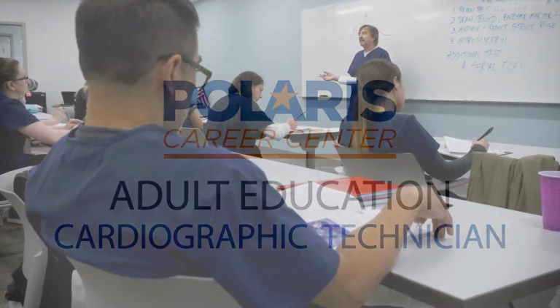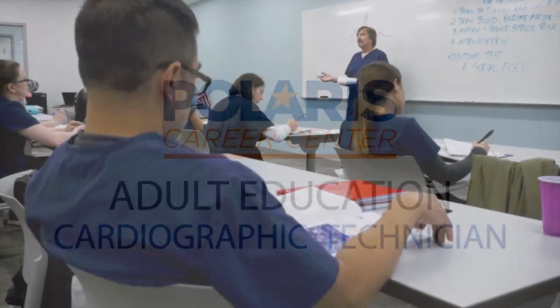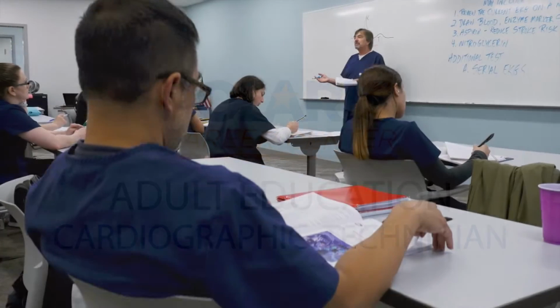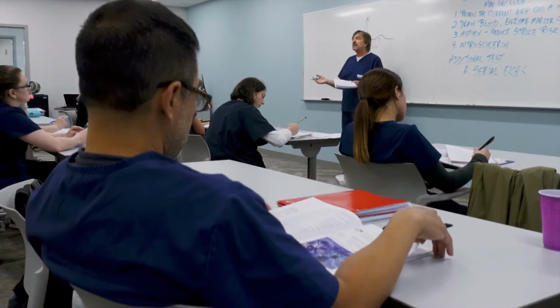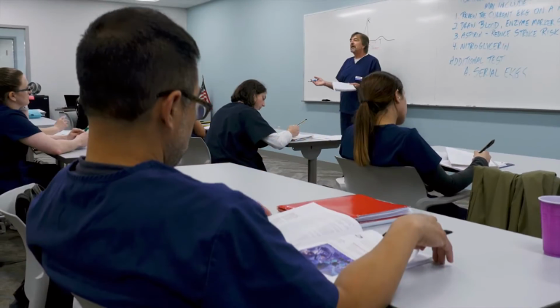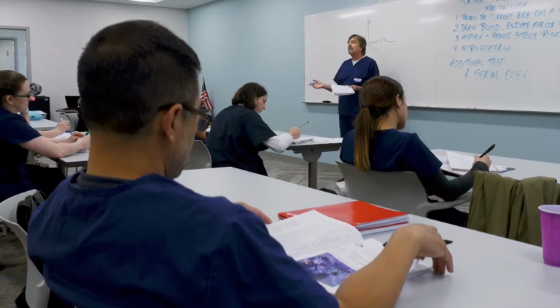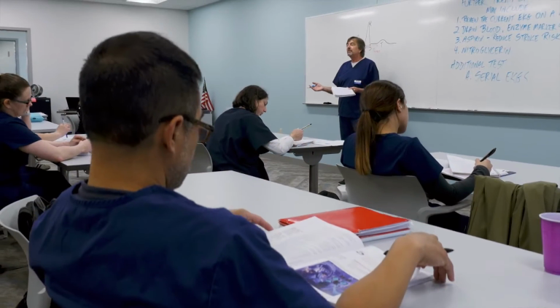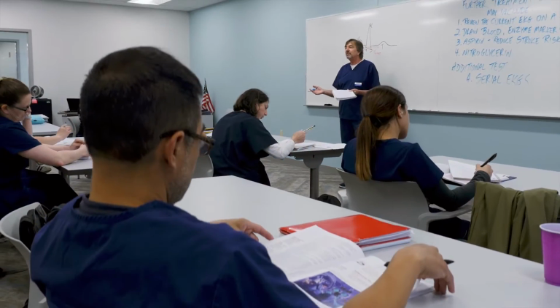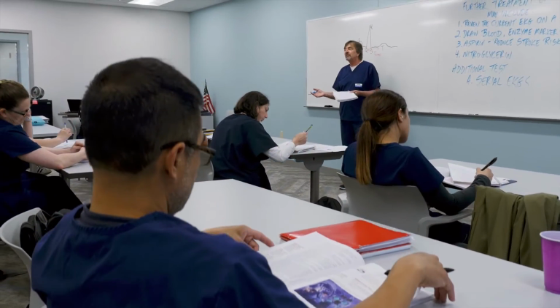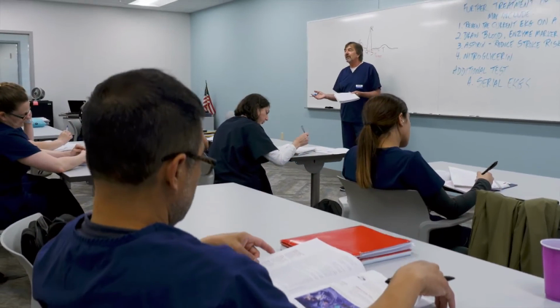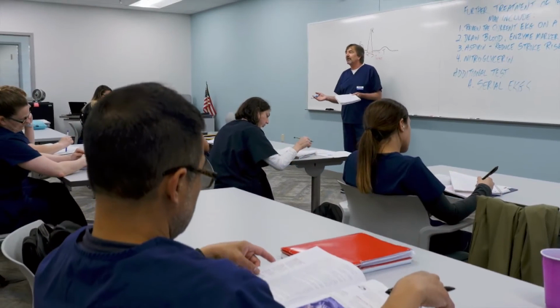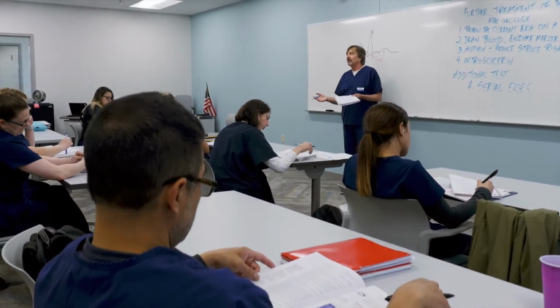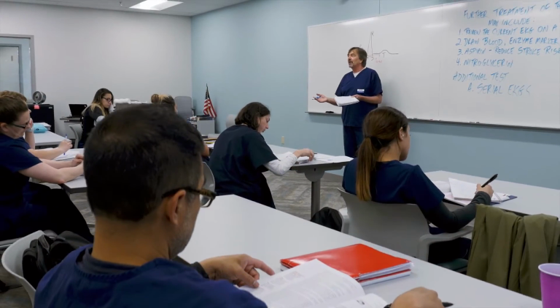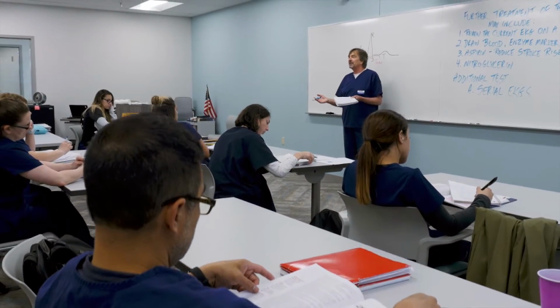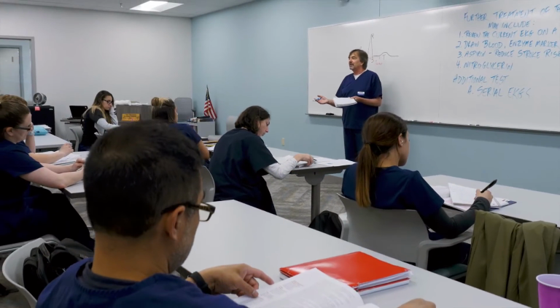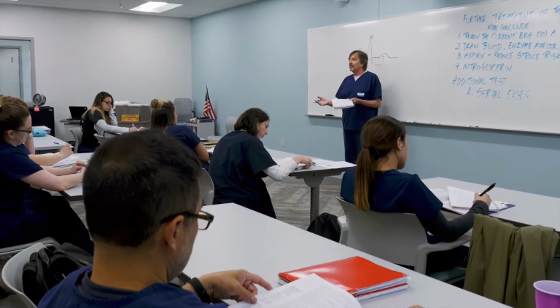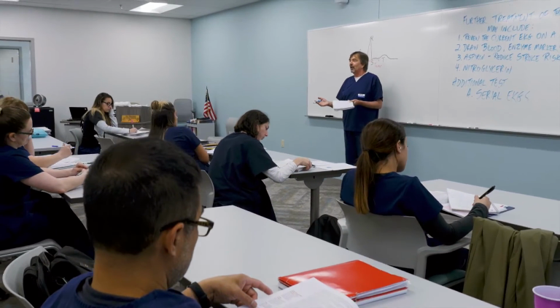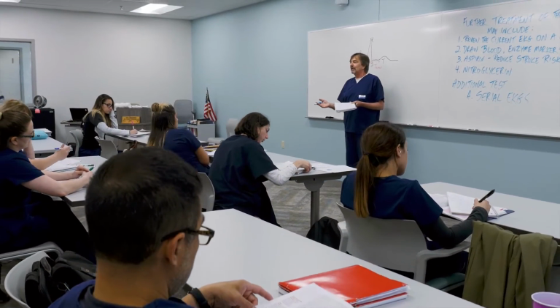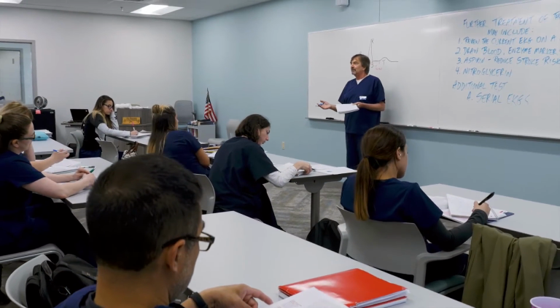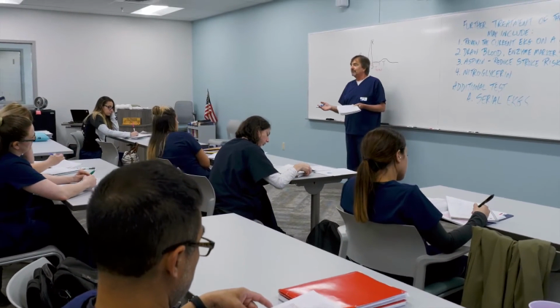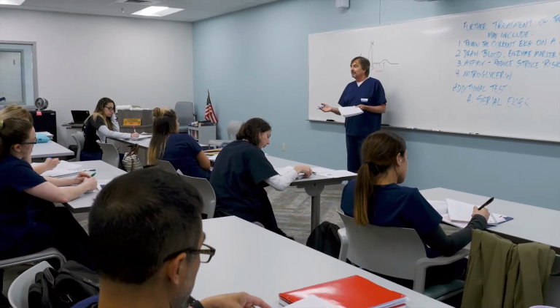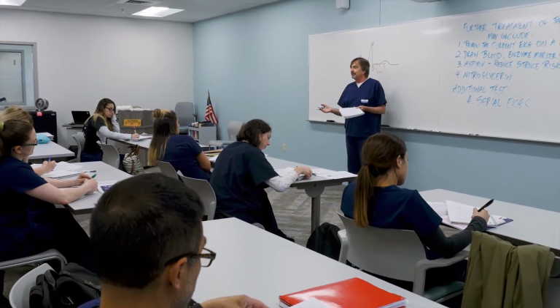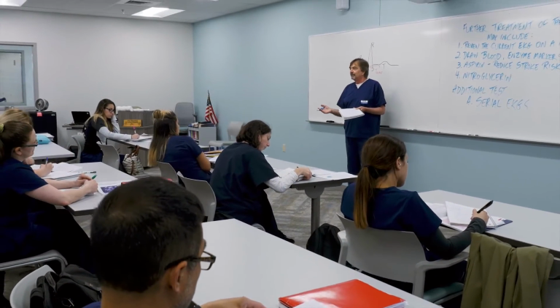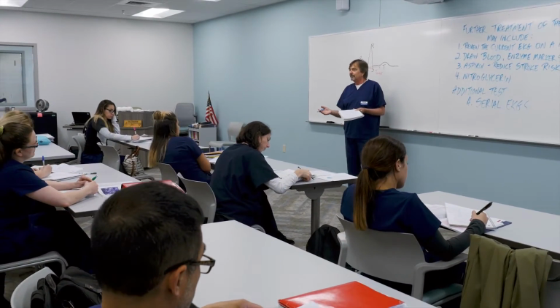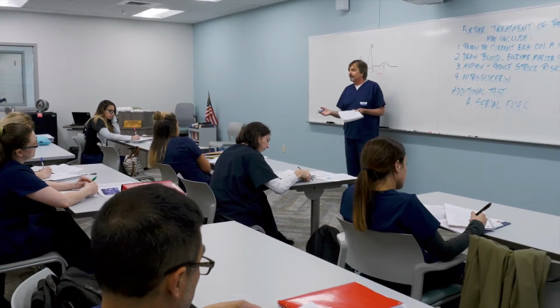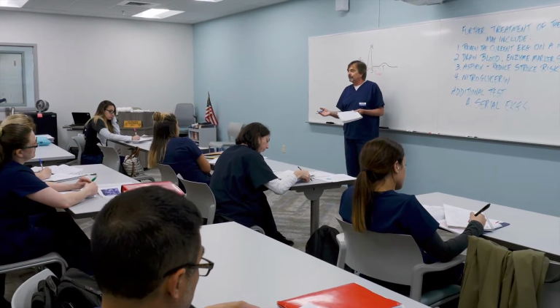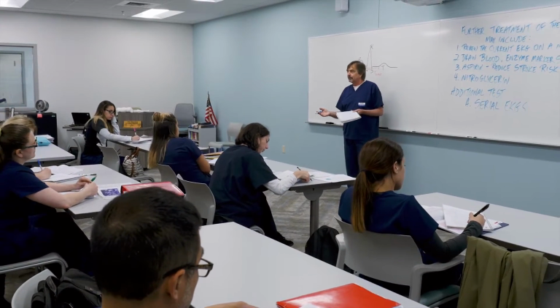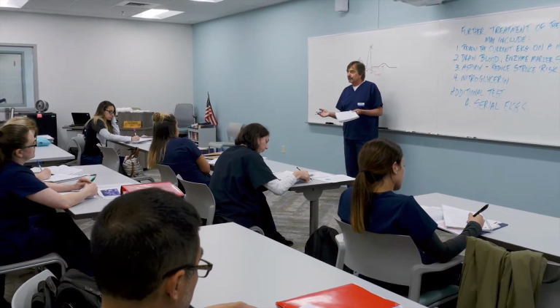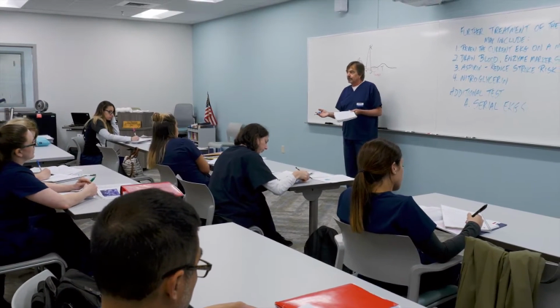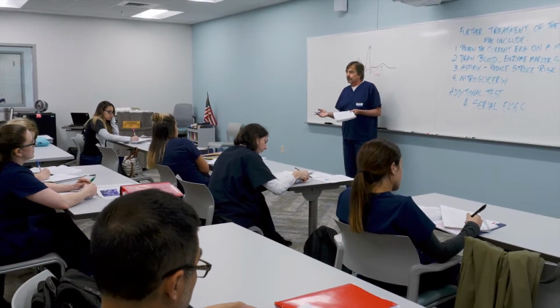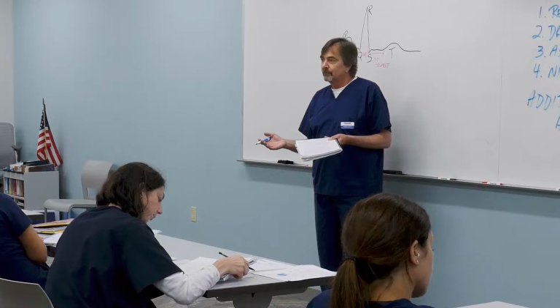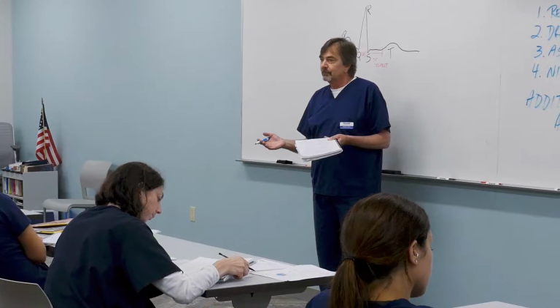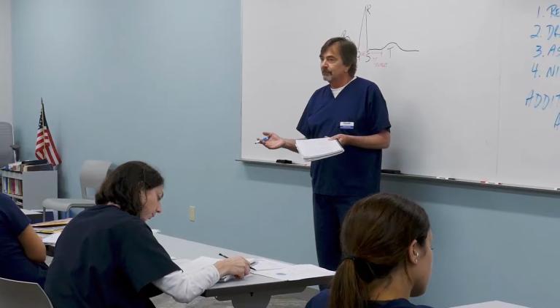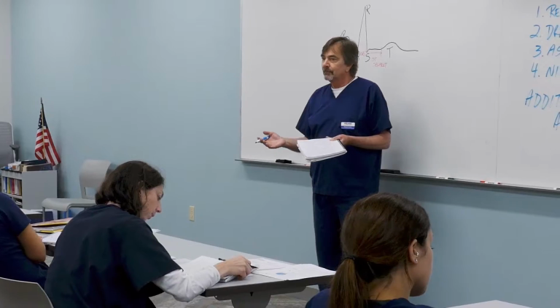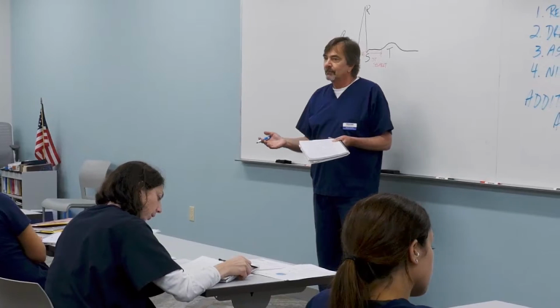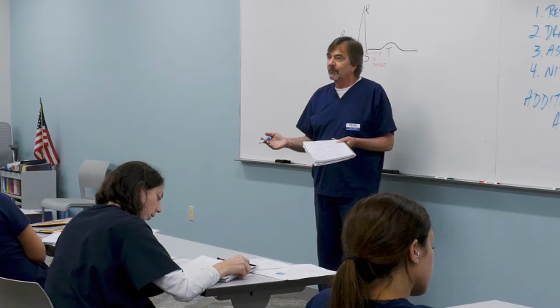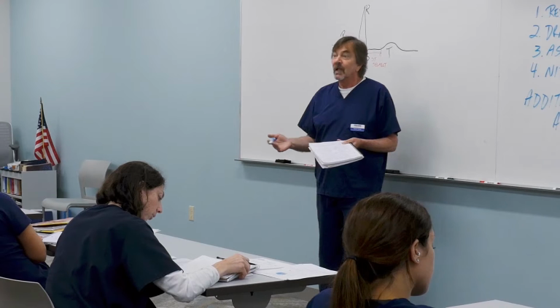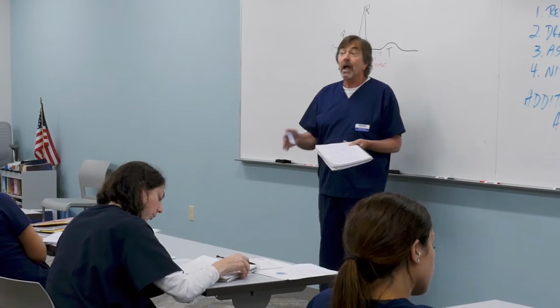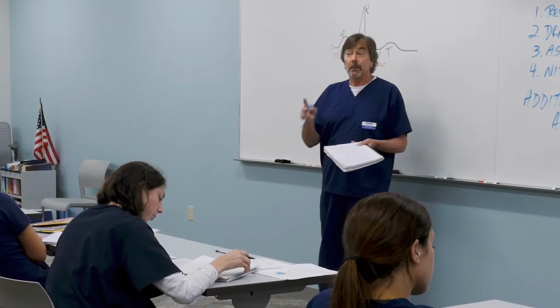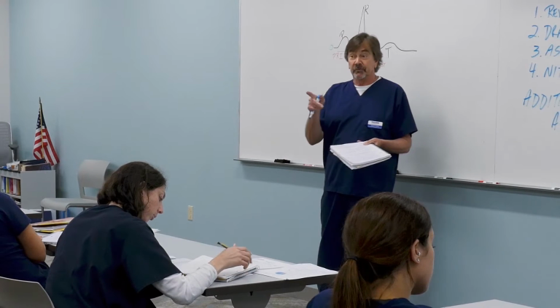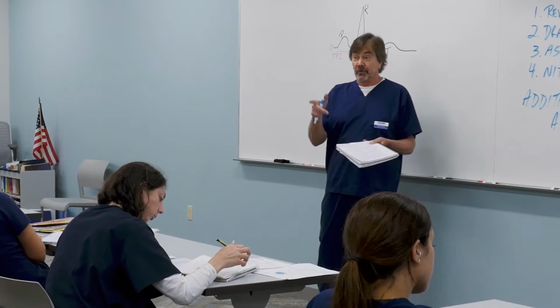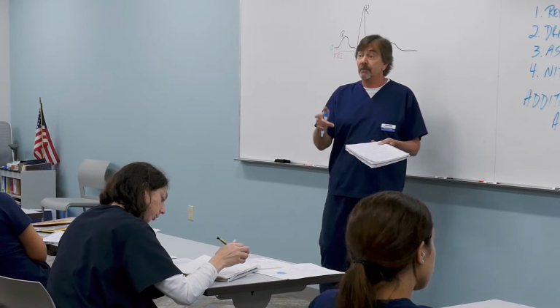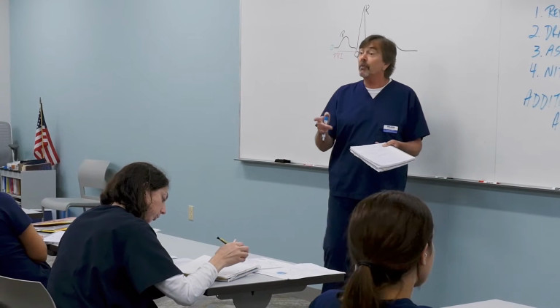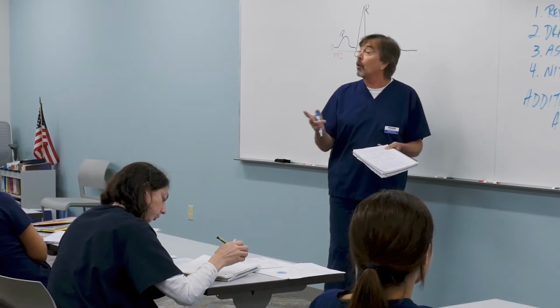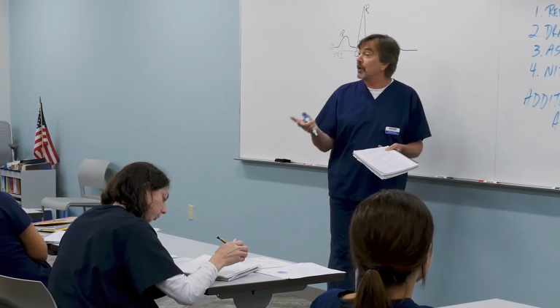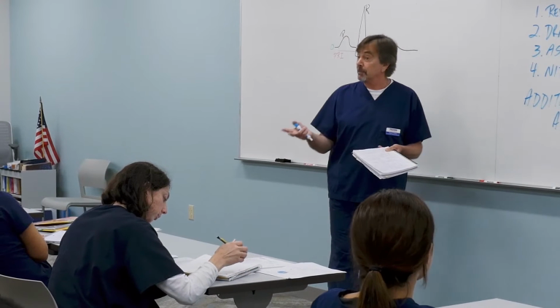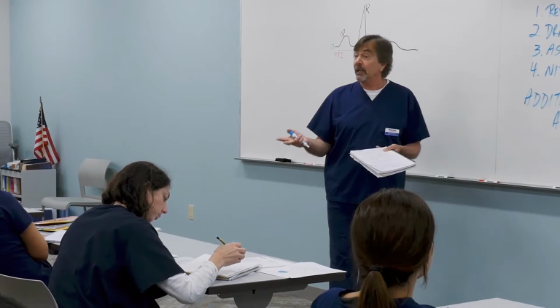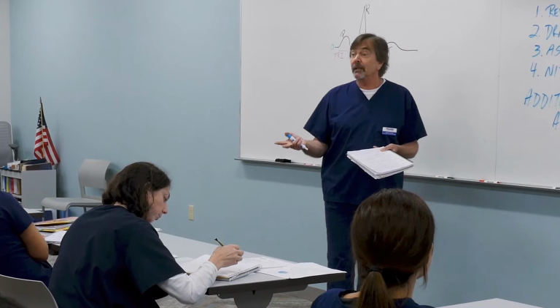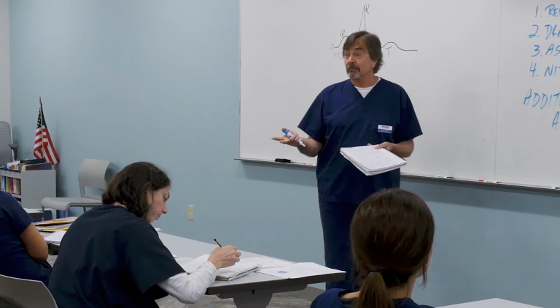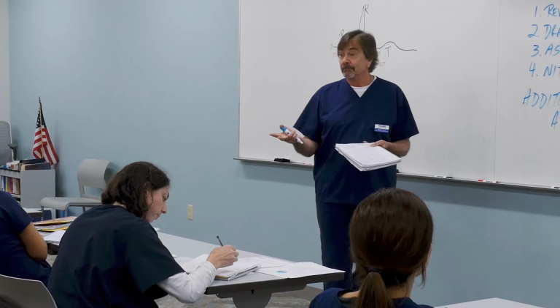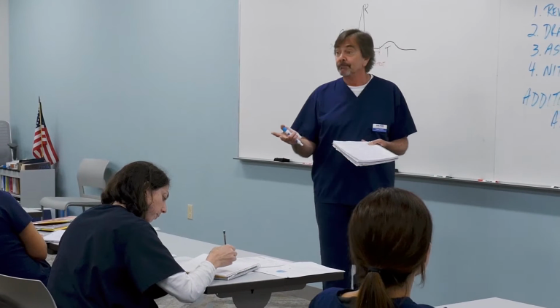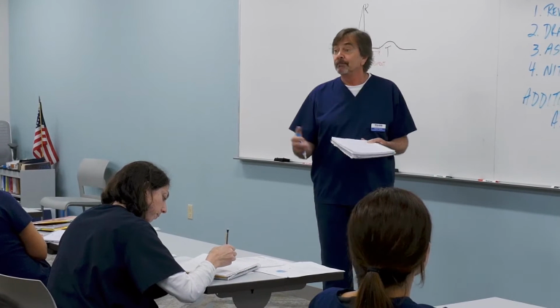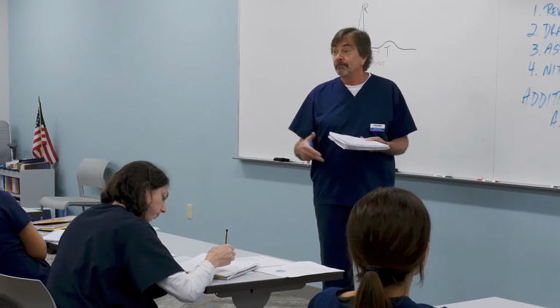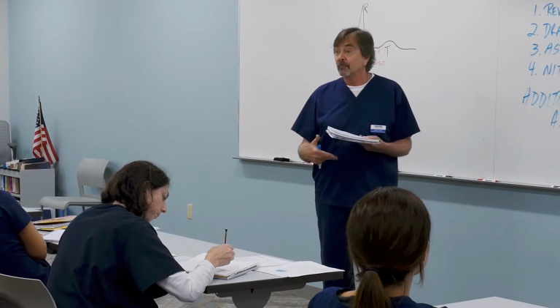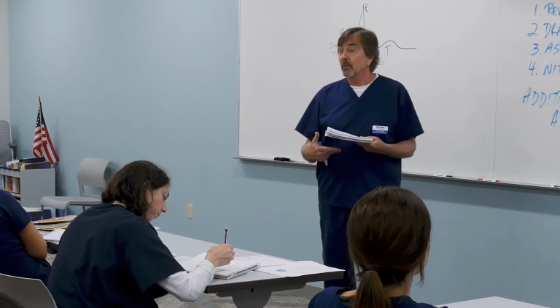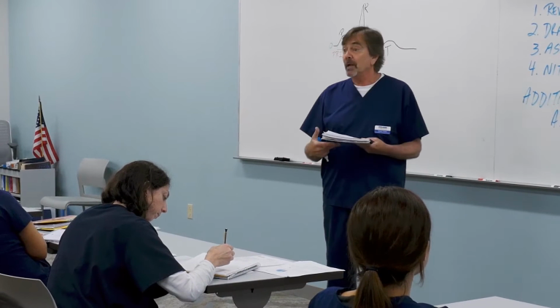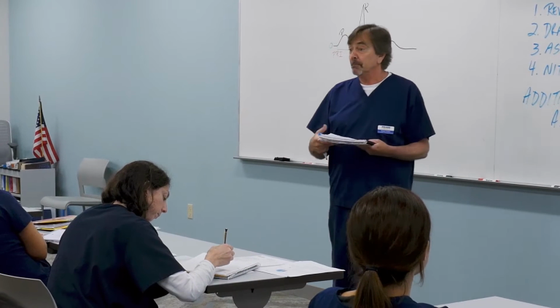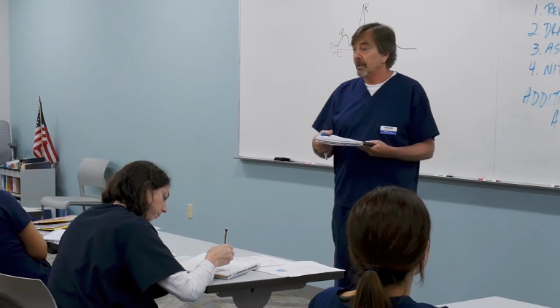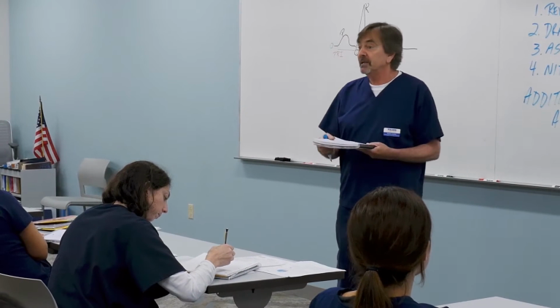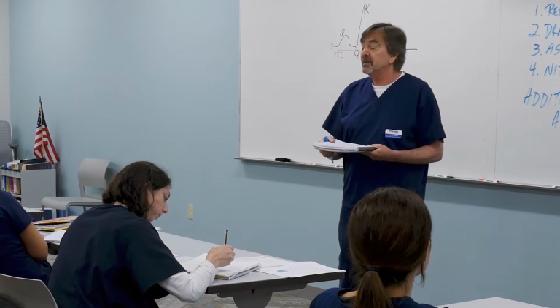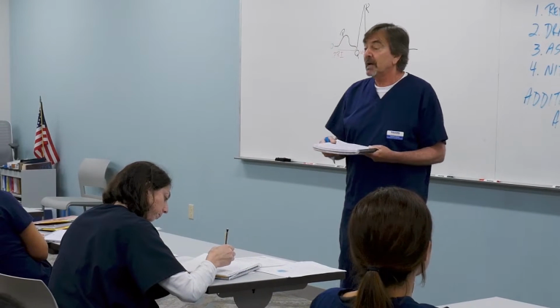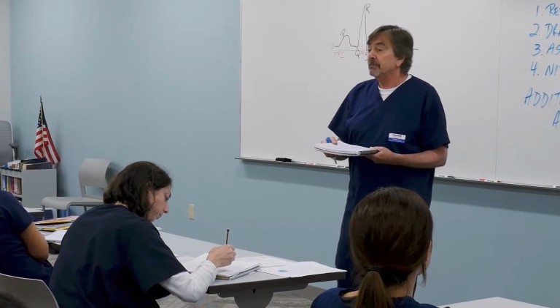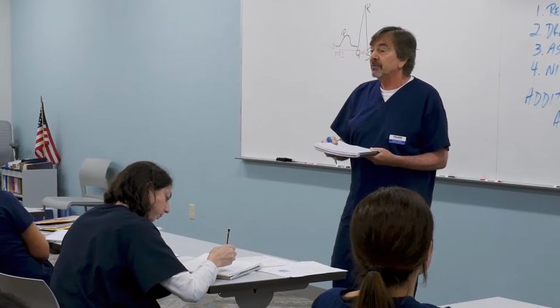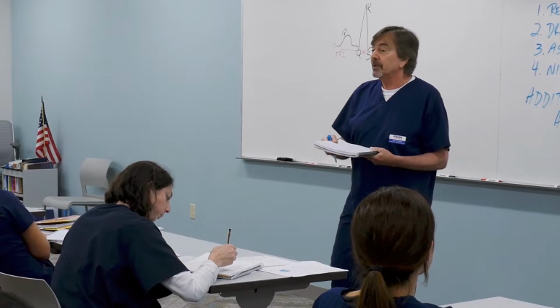My name is Robert Gendra. I am the Cardiographic Technician Instructor at Polaris Career Center.